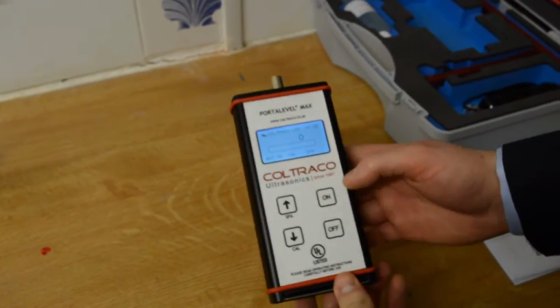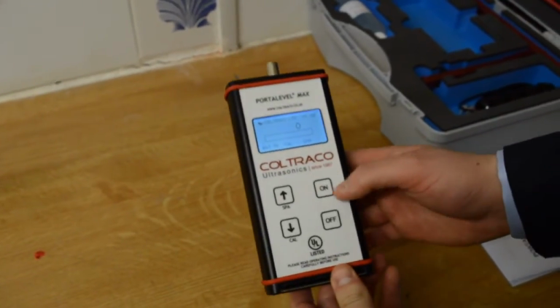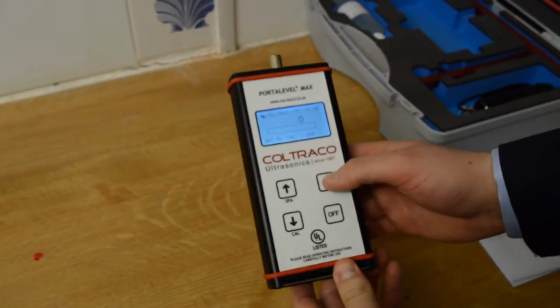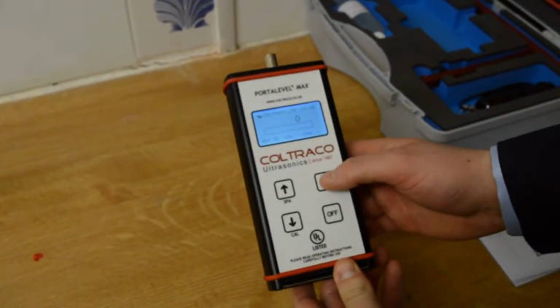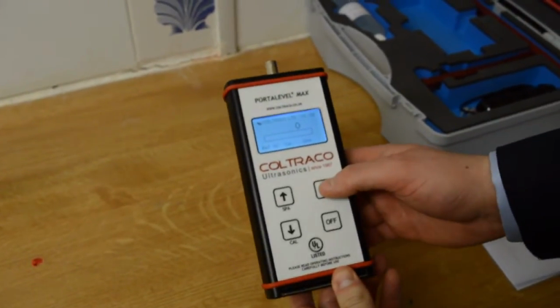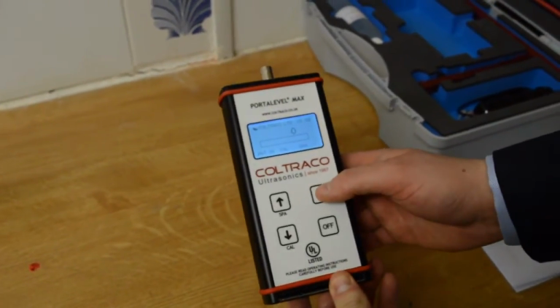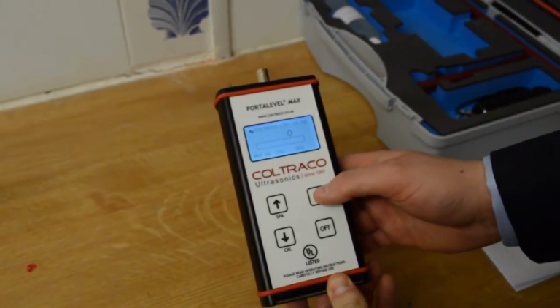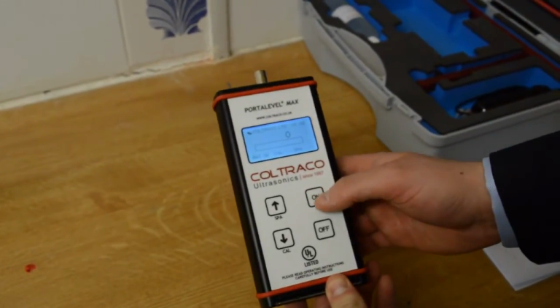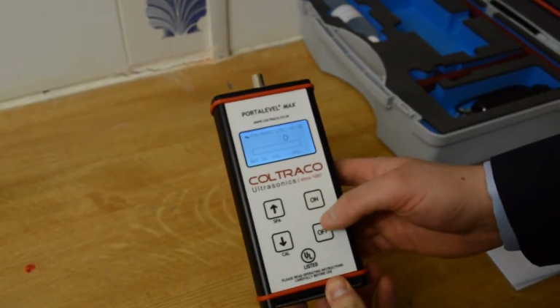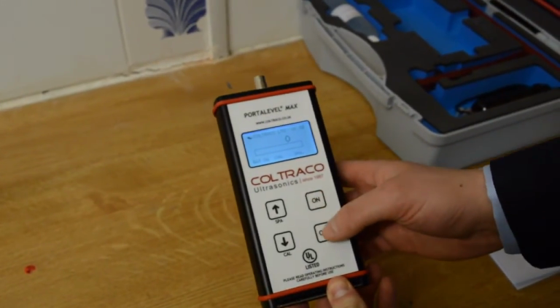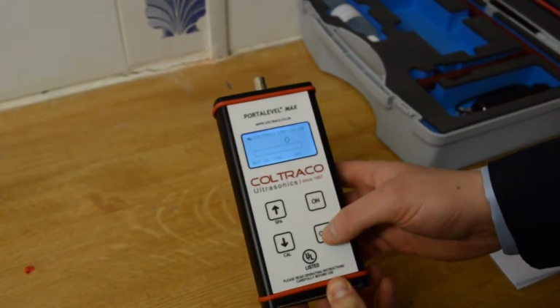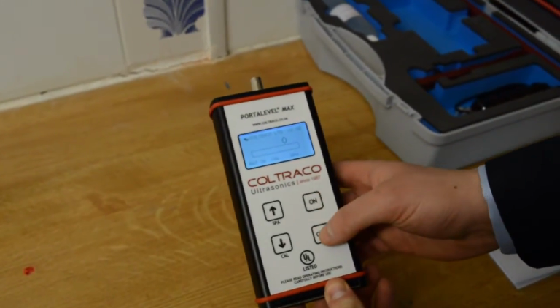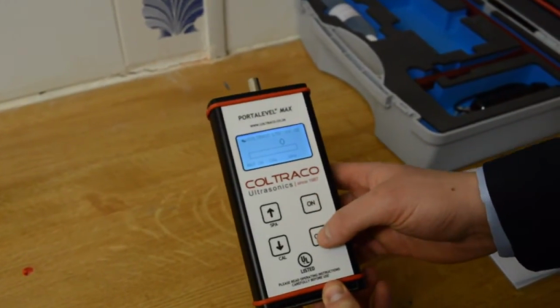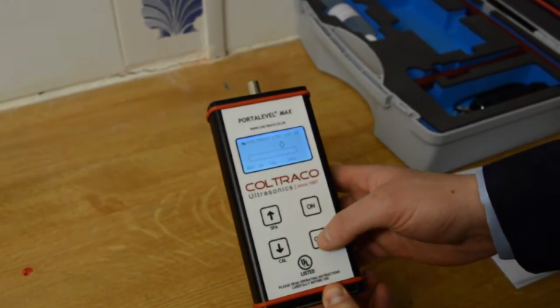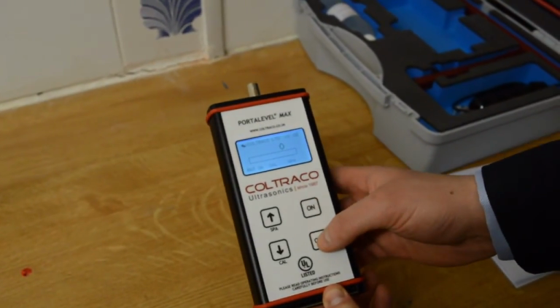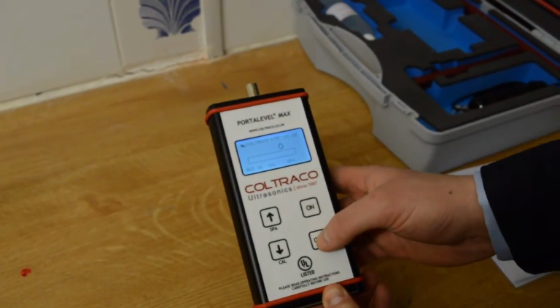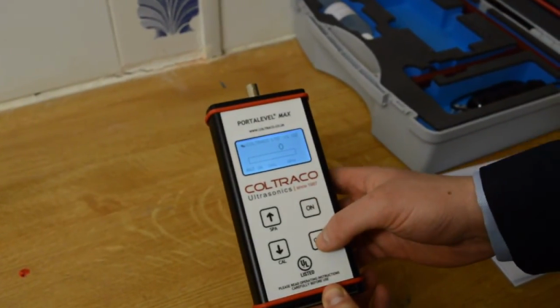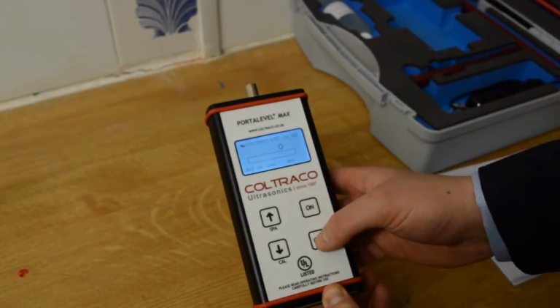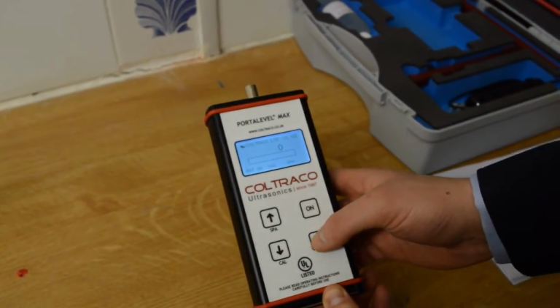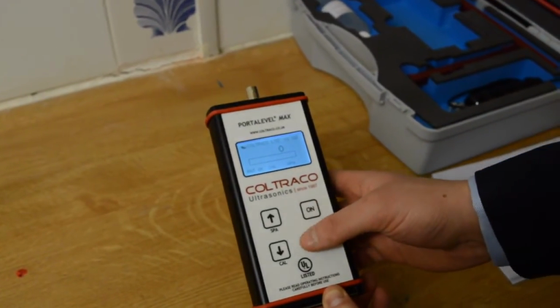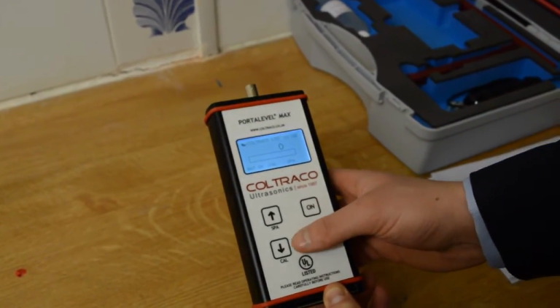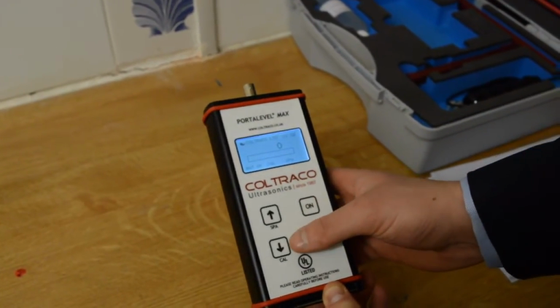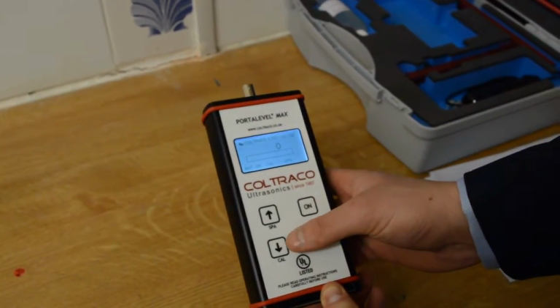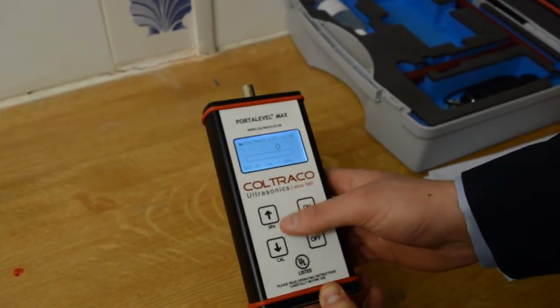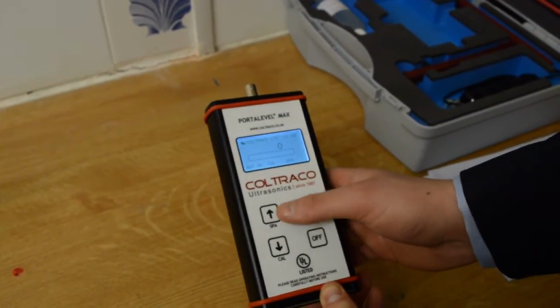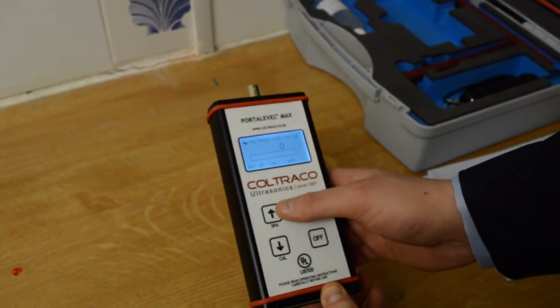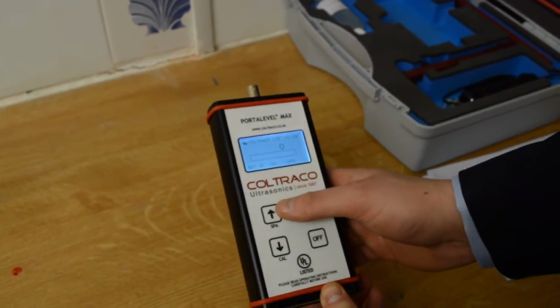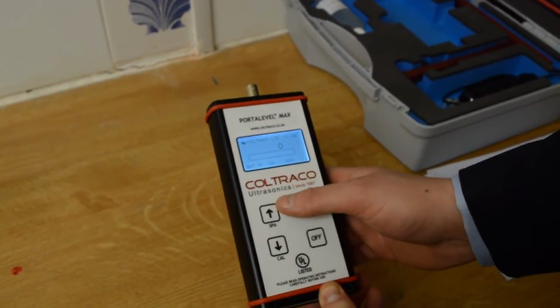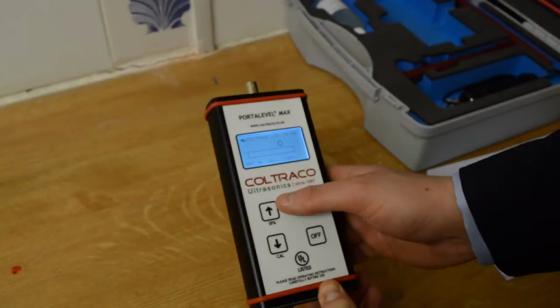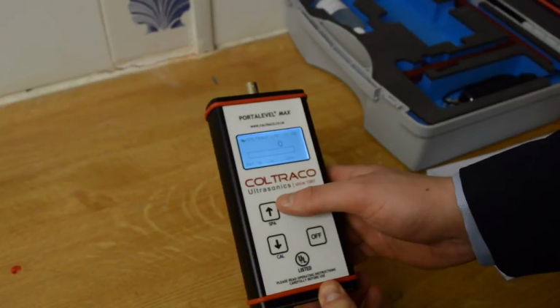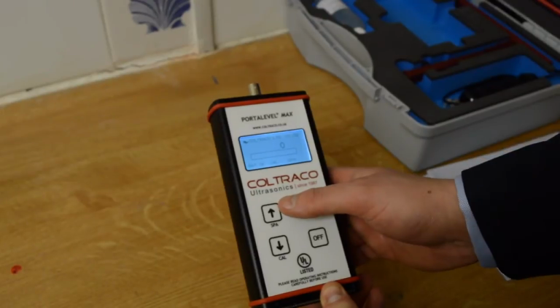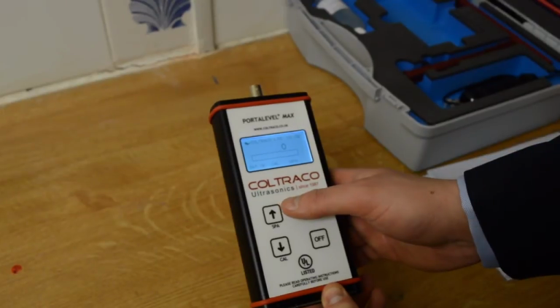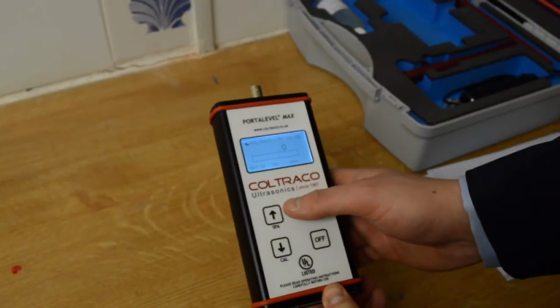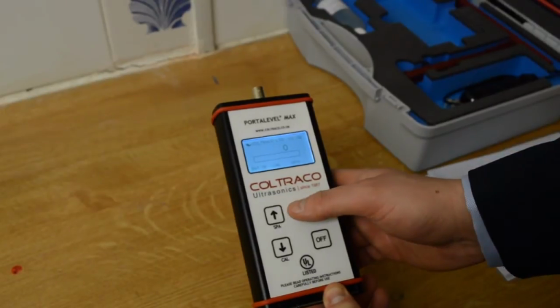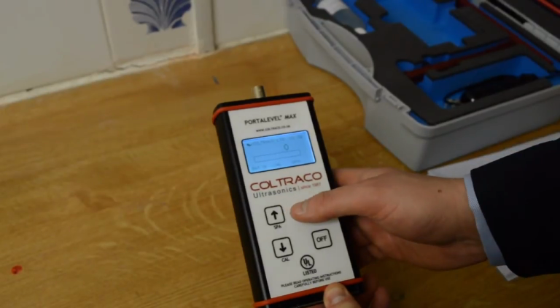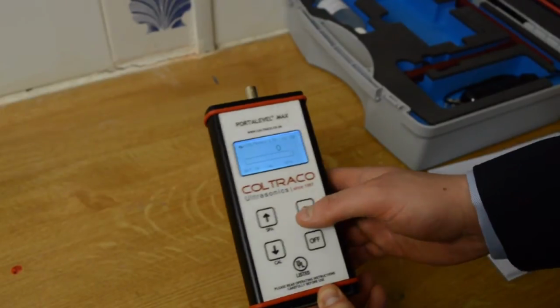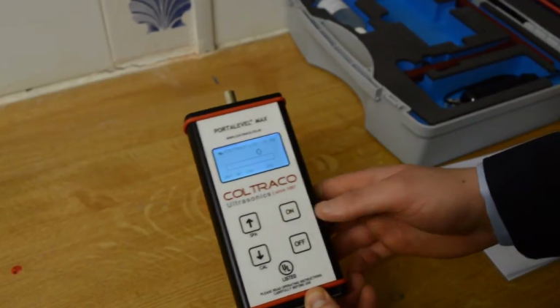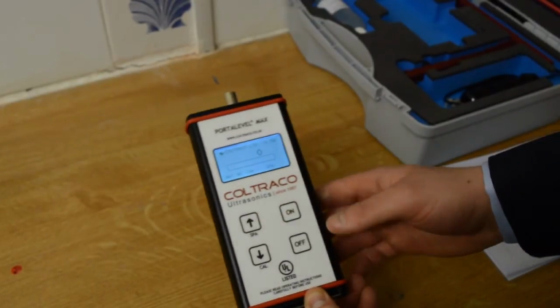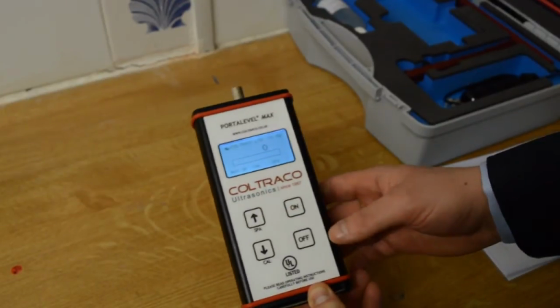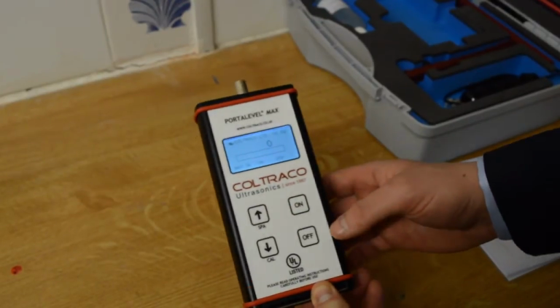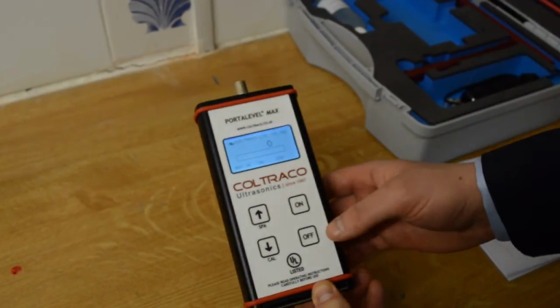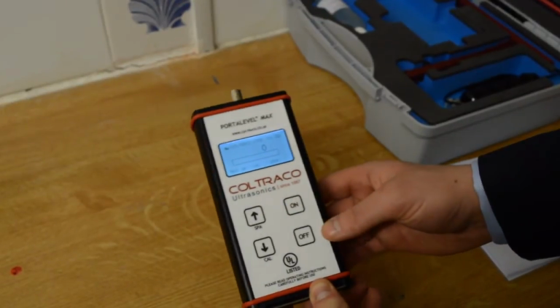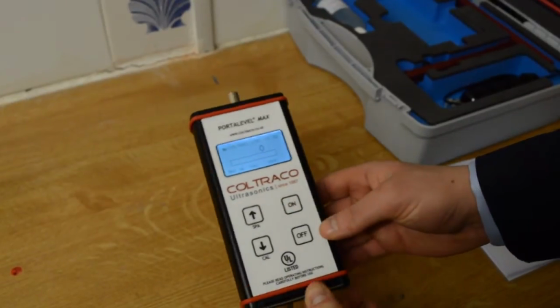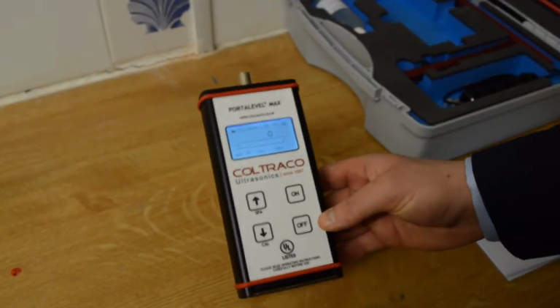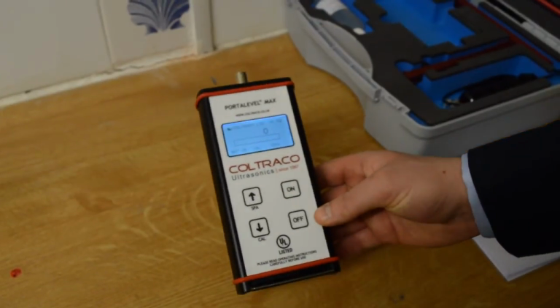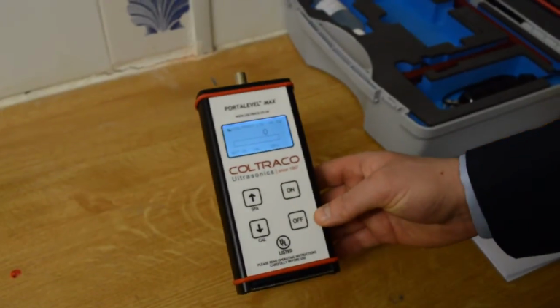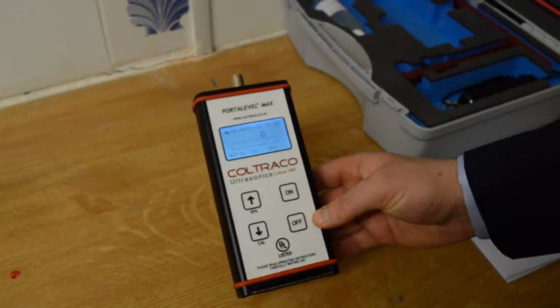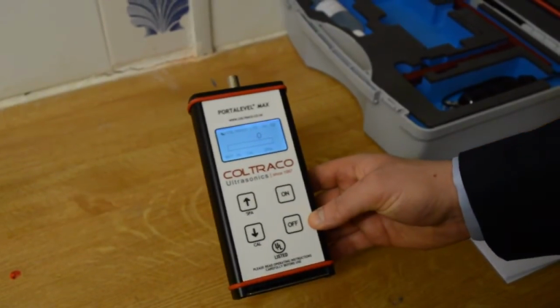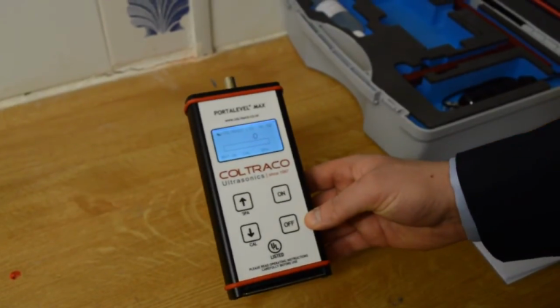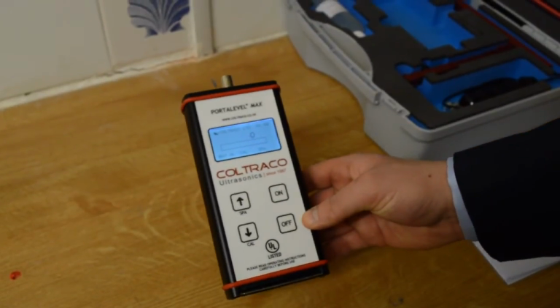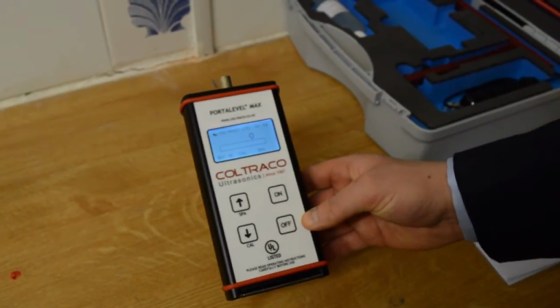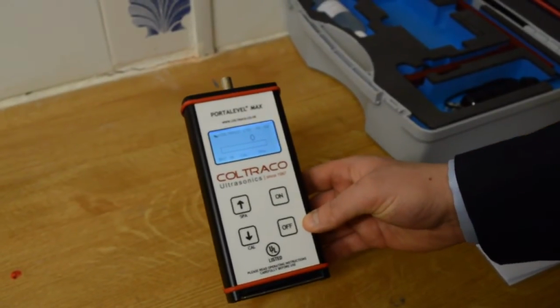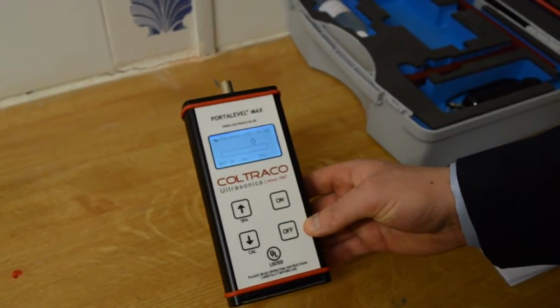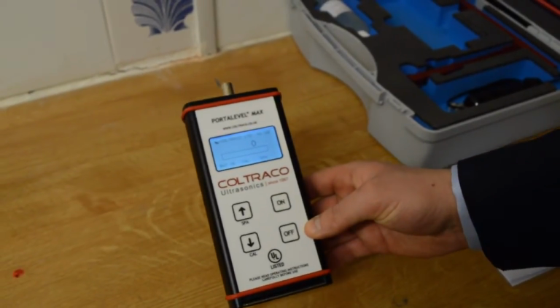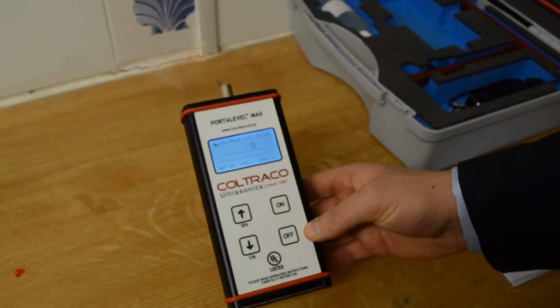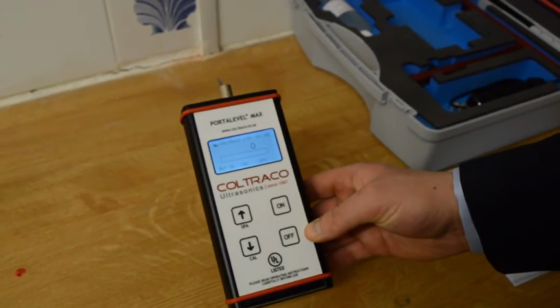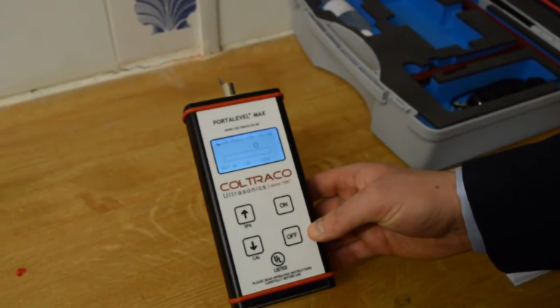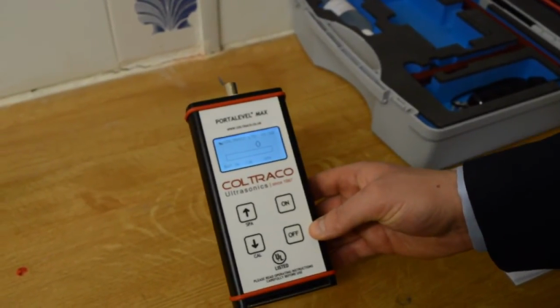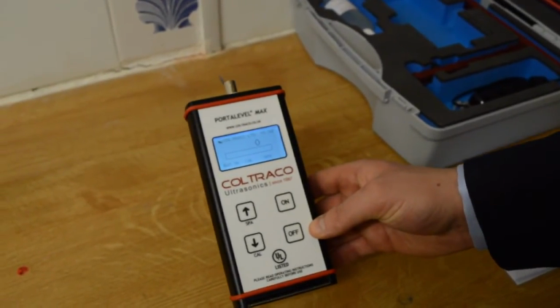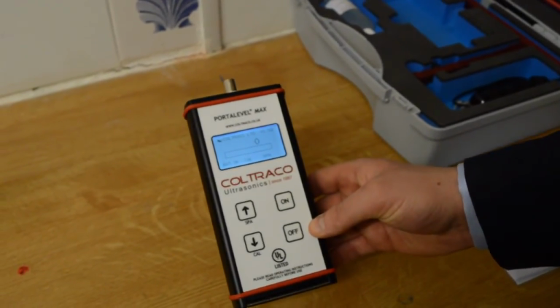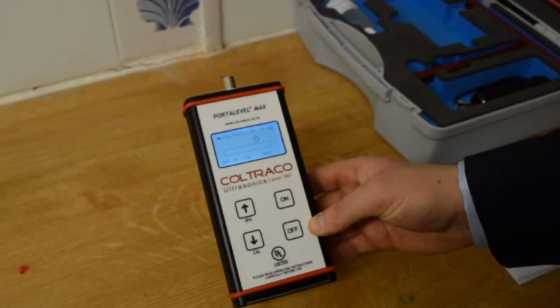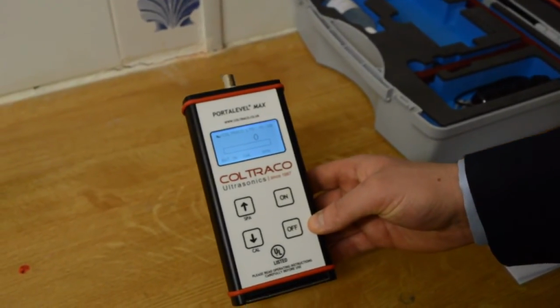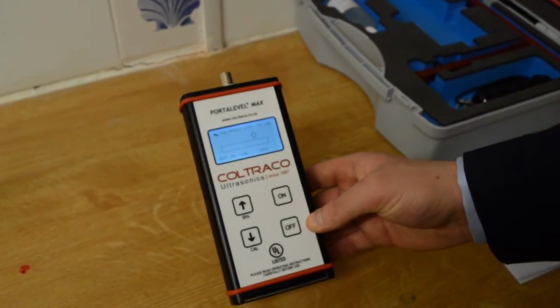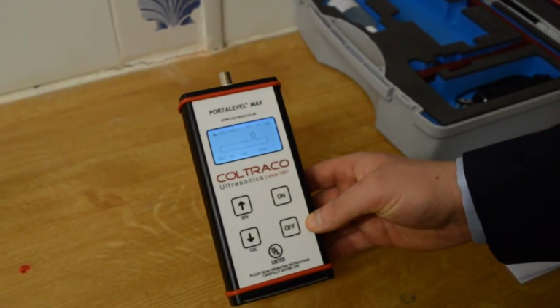It has four controls: on, off, cal, and spa. These functions will be described further in the operating manual.